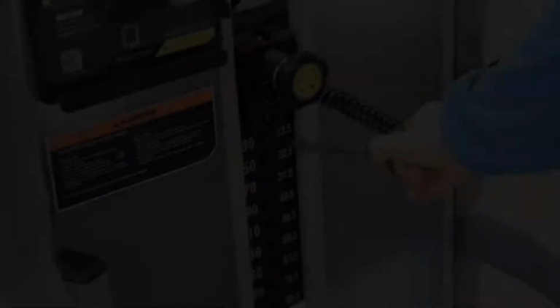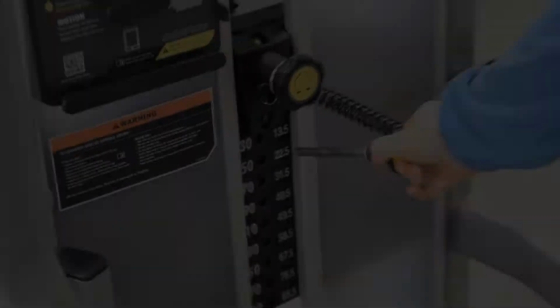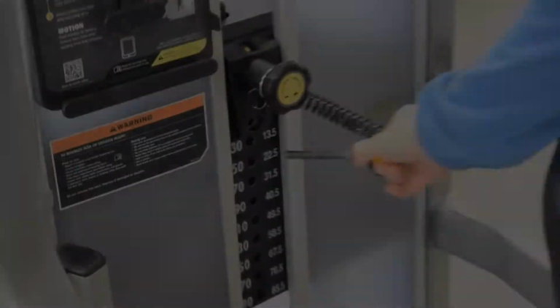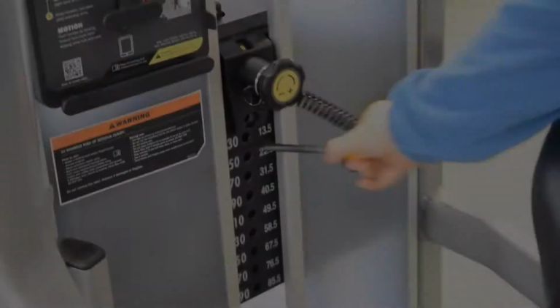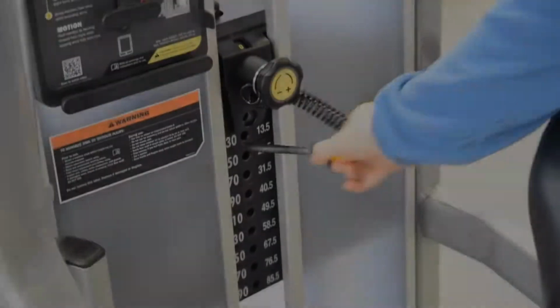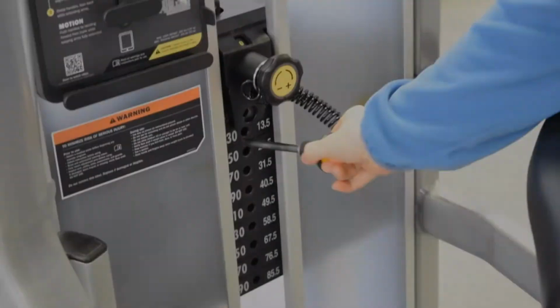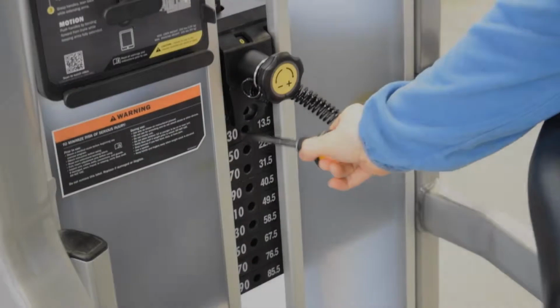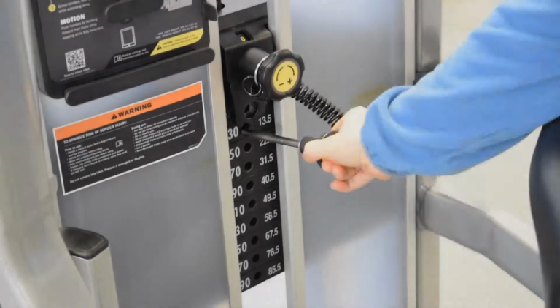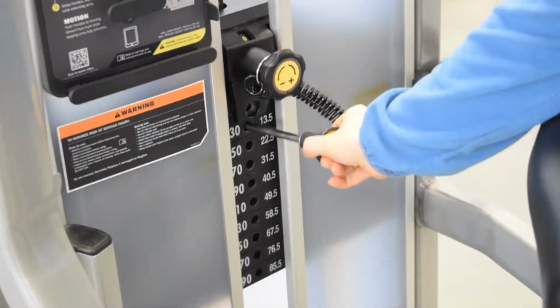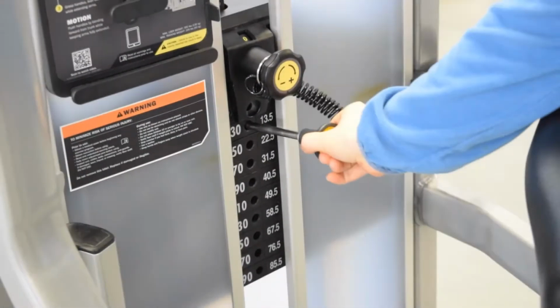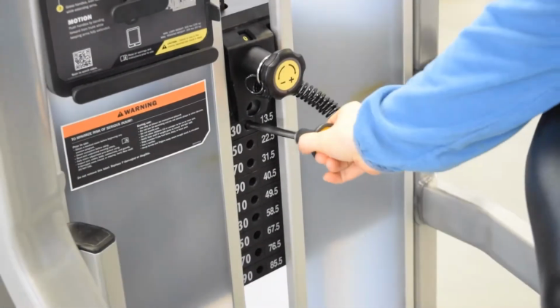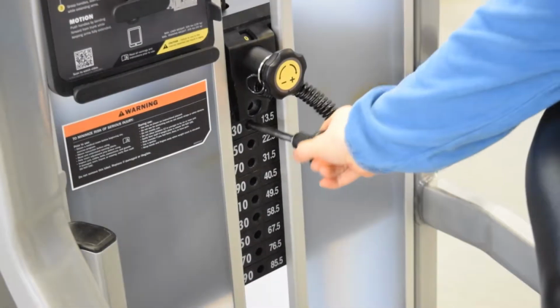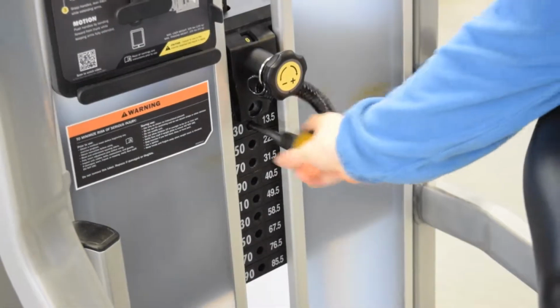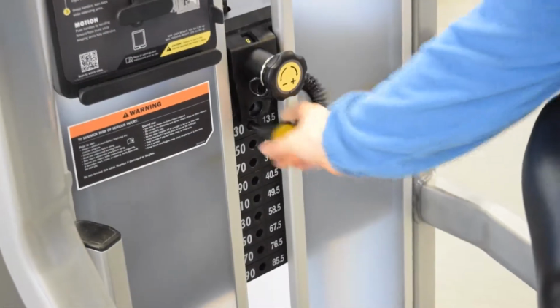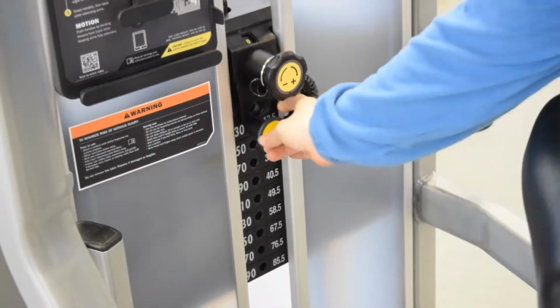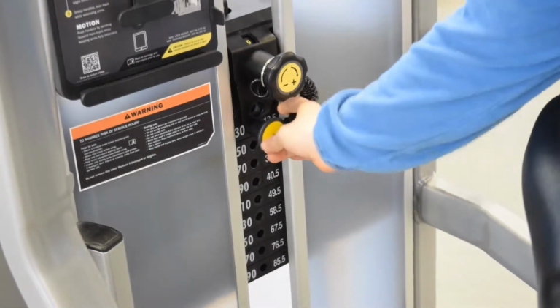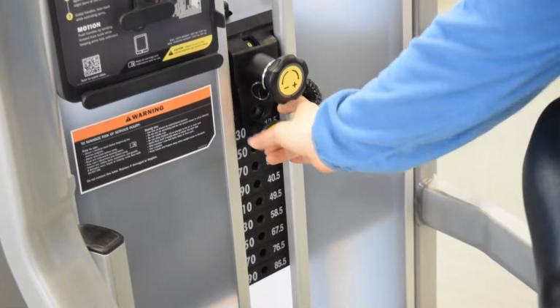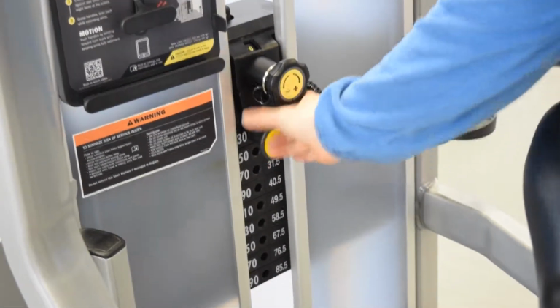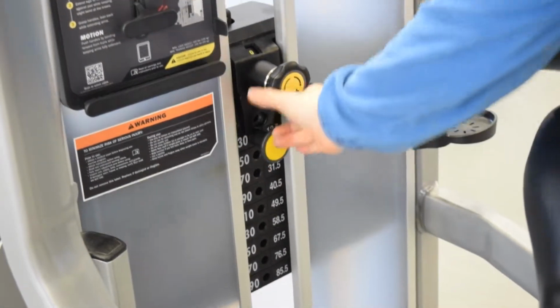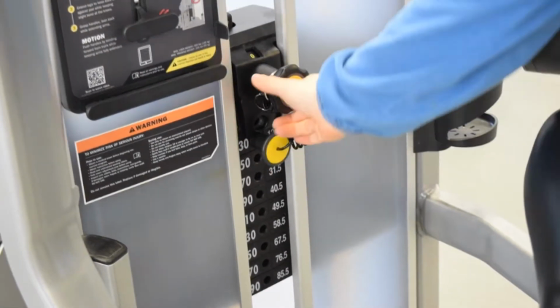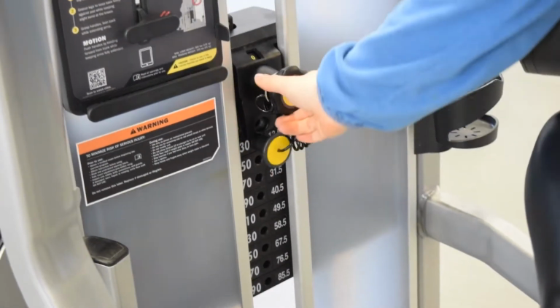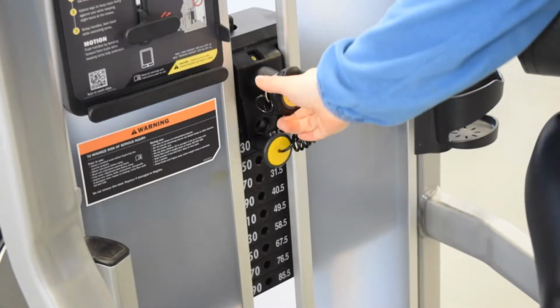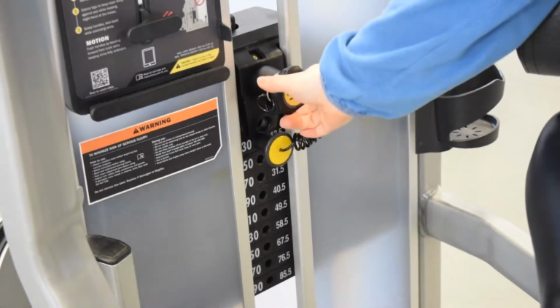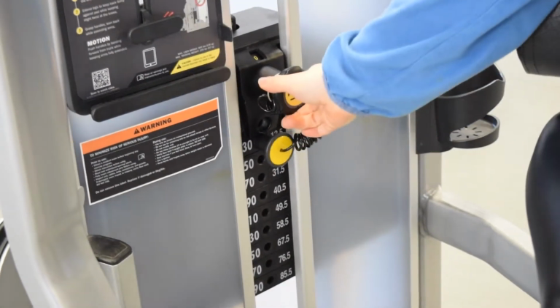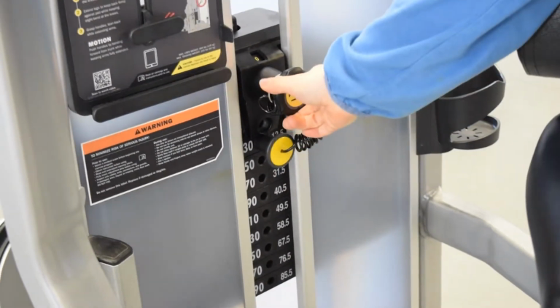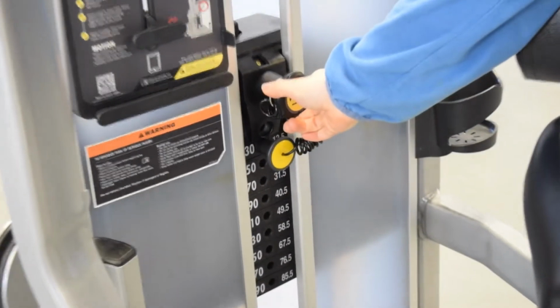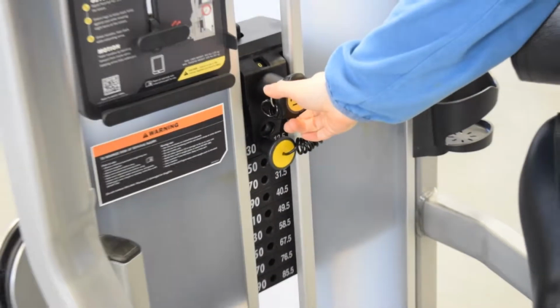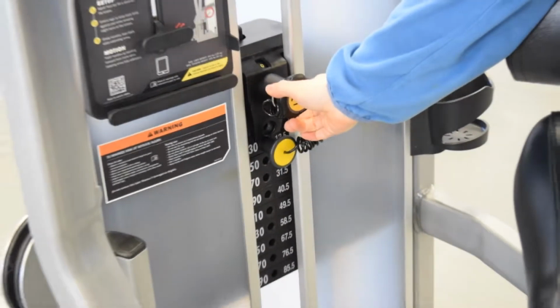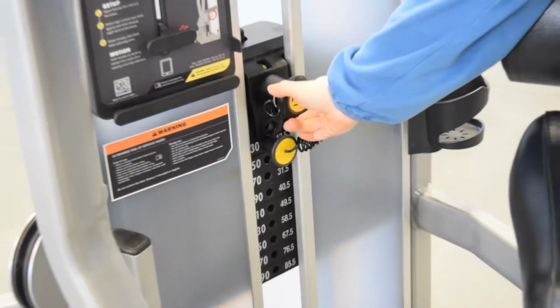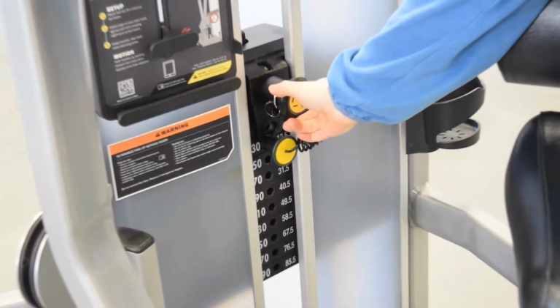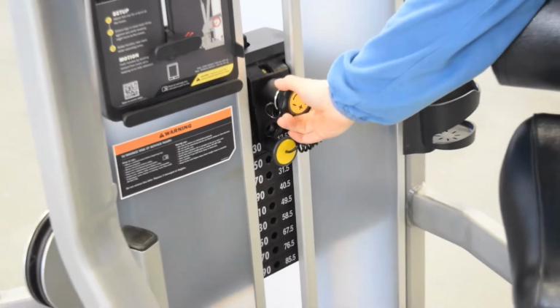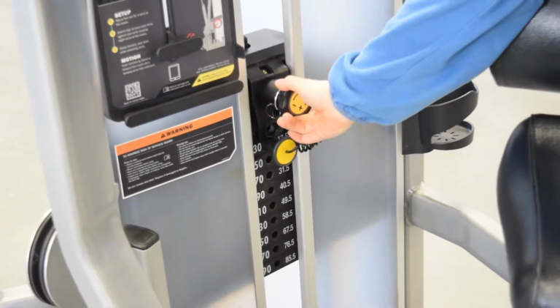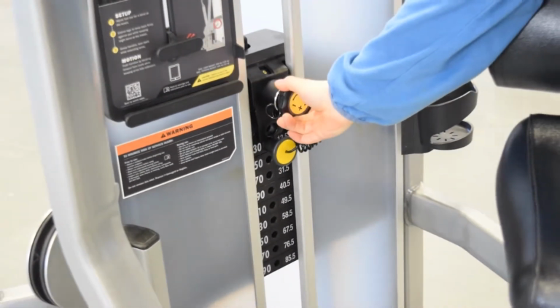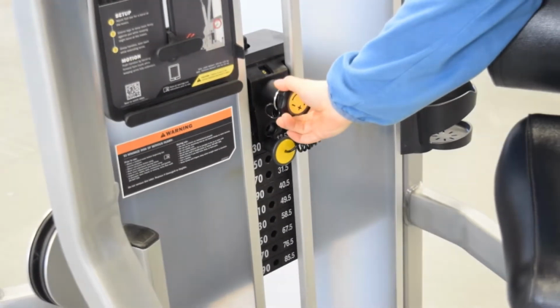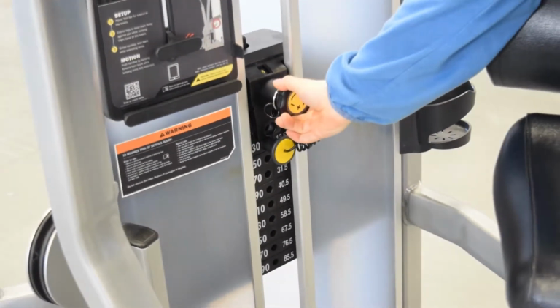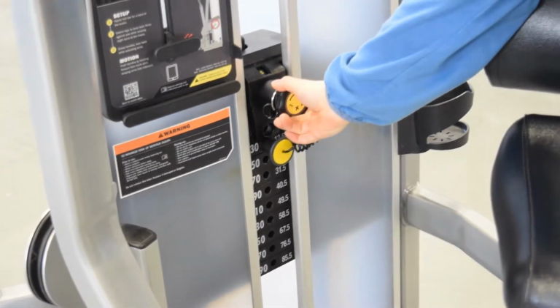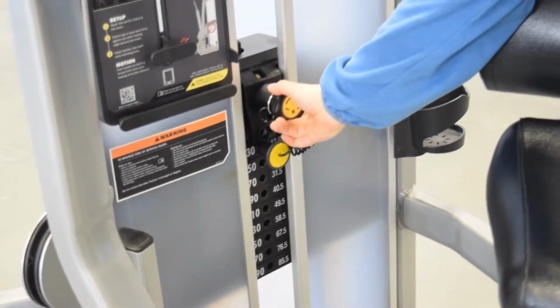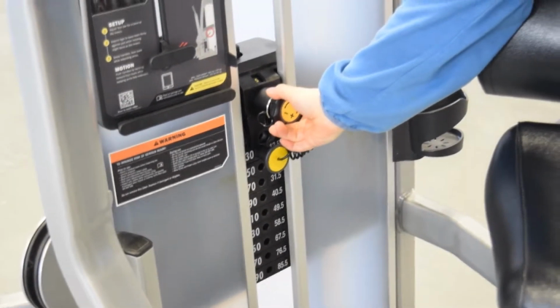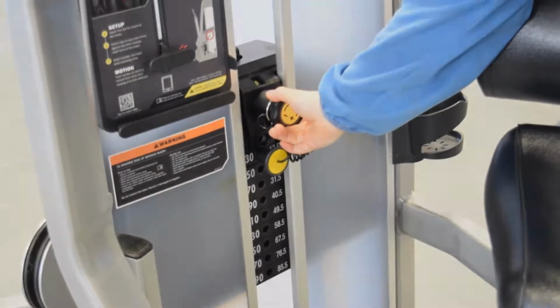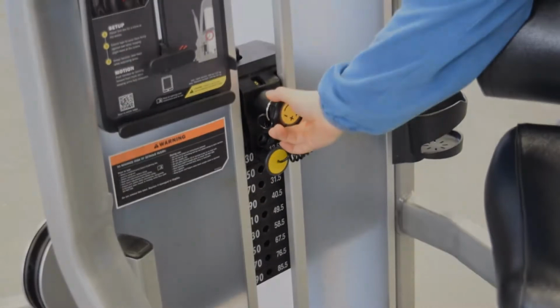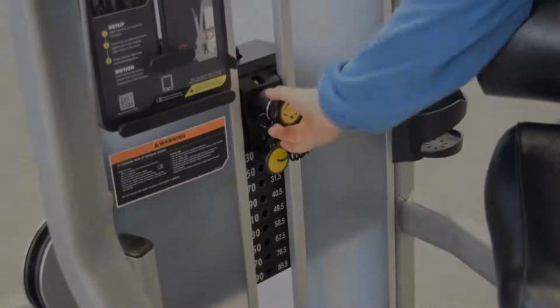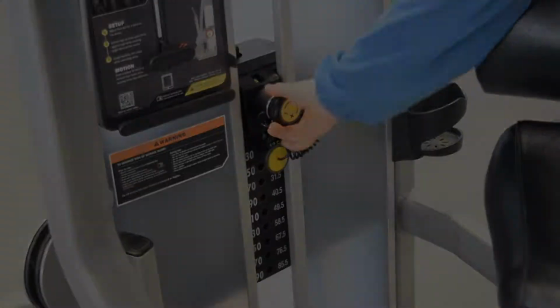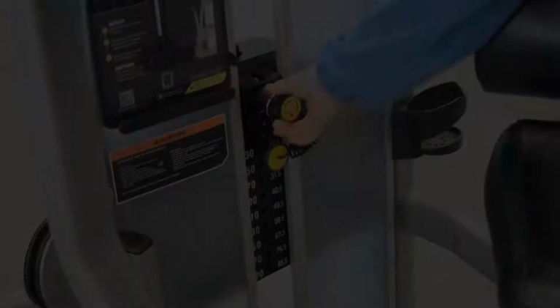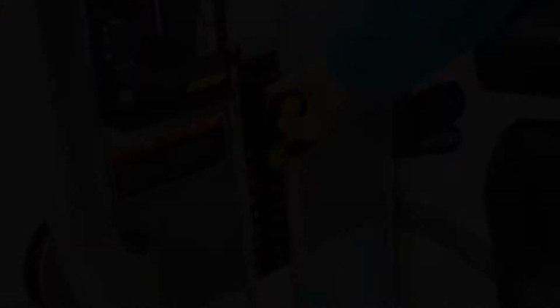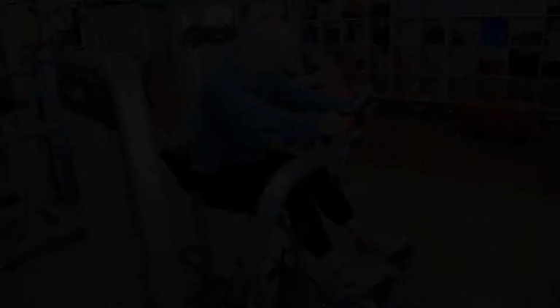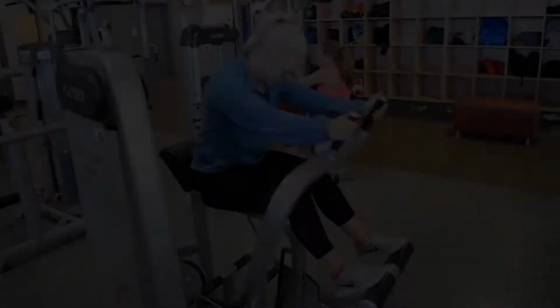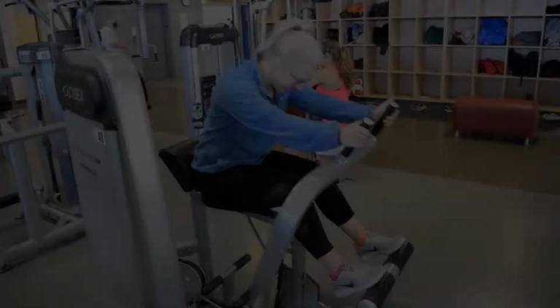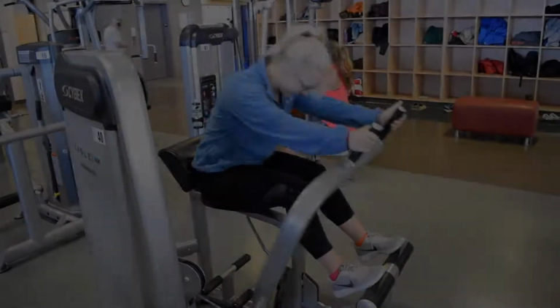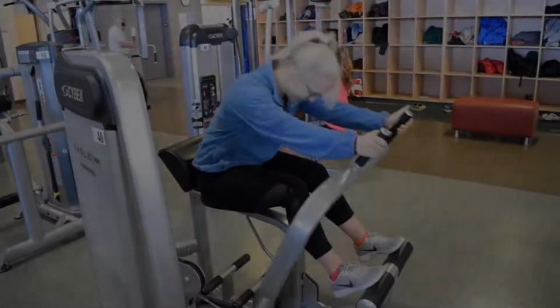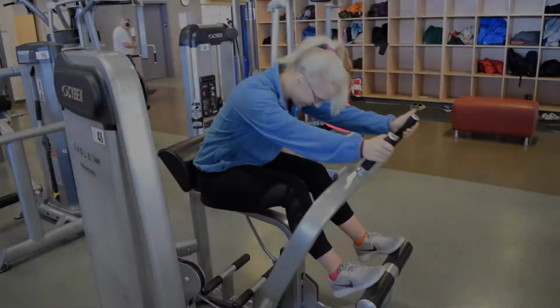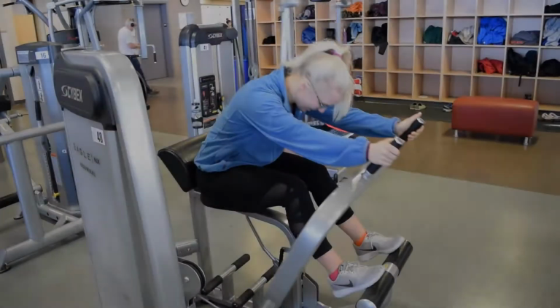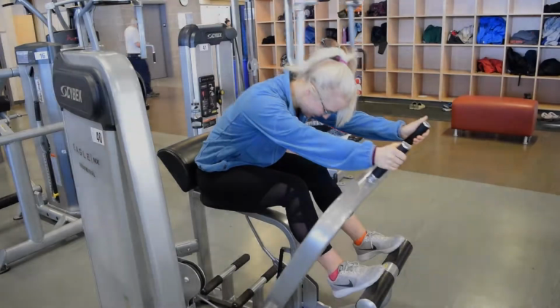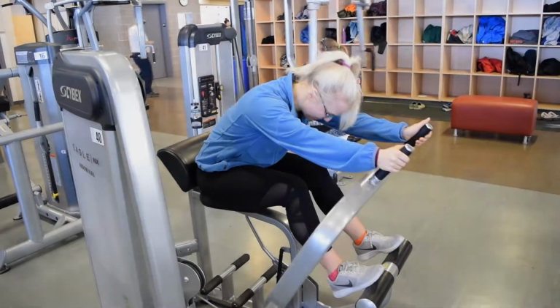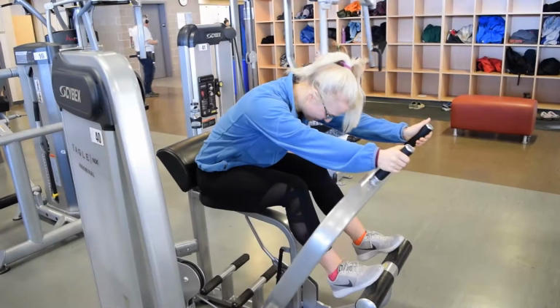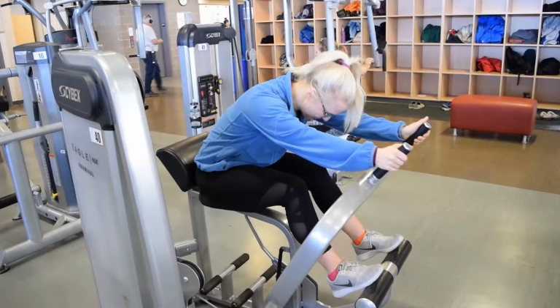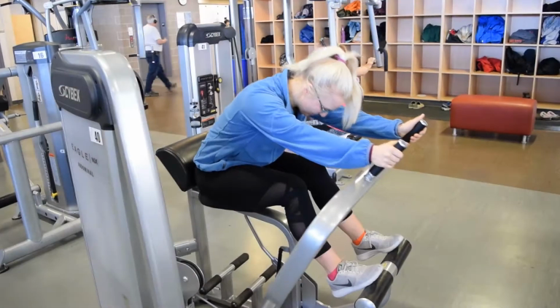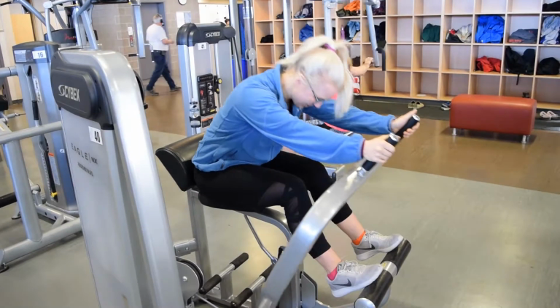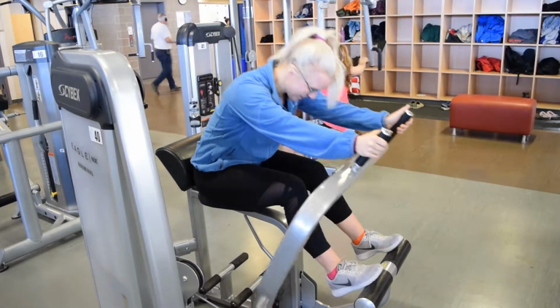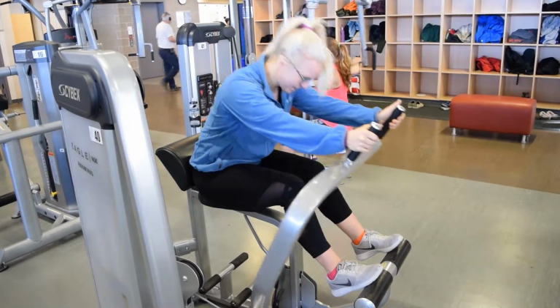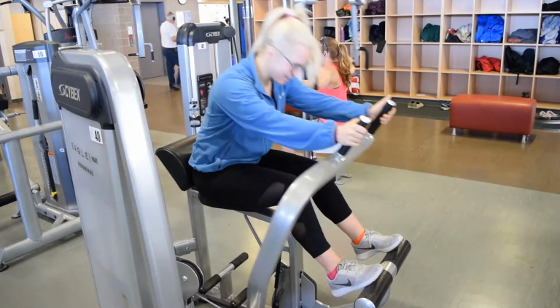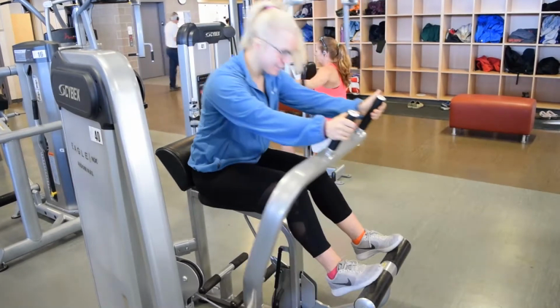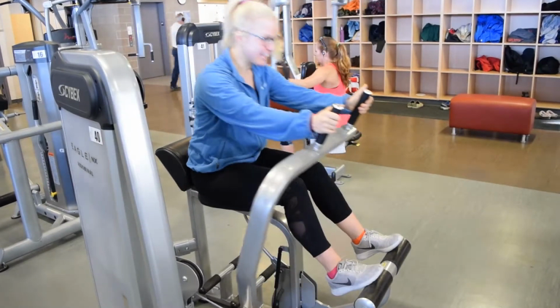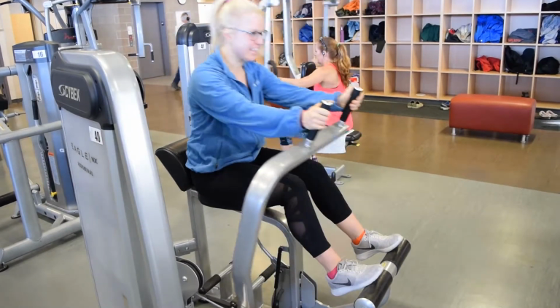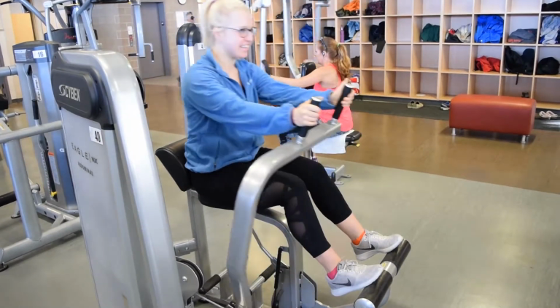To increase the weight, simply adjust the pin and click the dial to add an additional 5, 10 or 15 pounds to your workout.